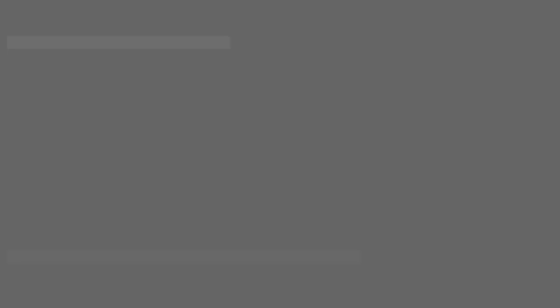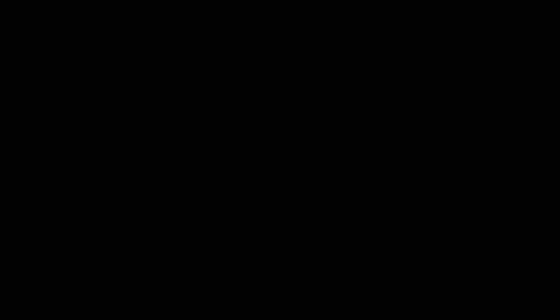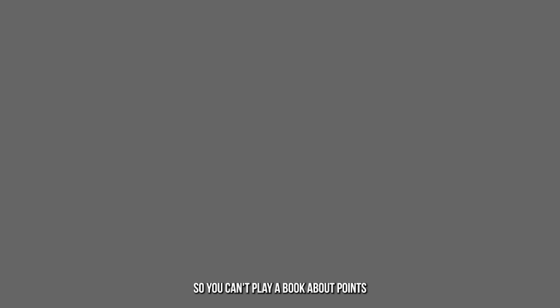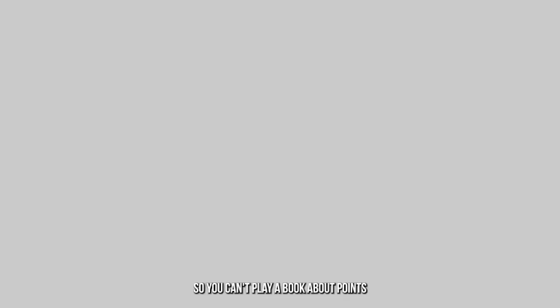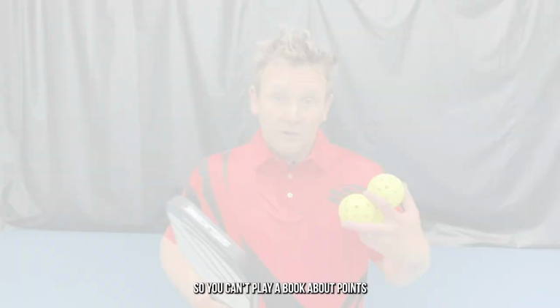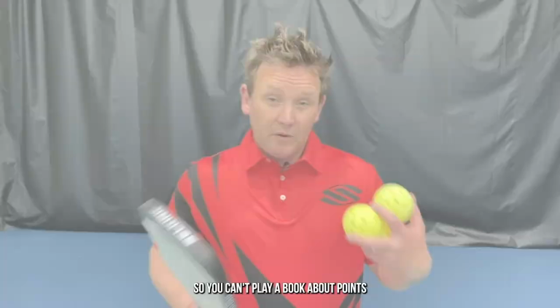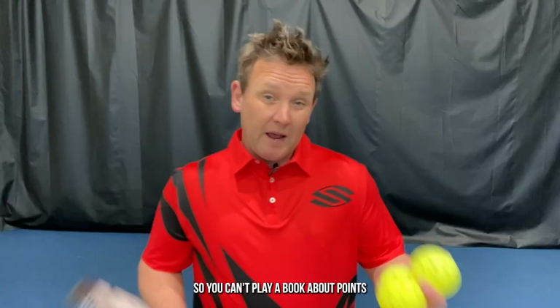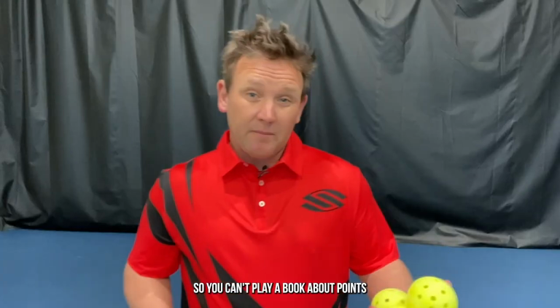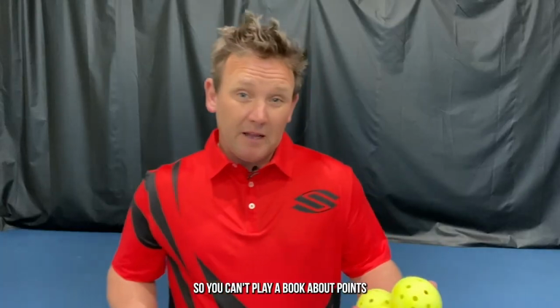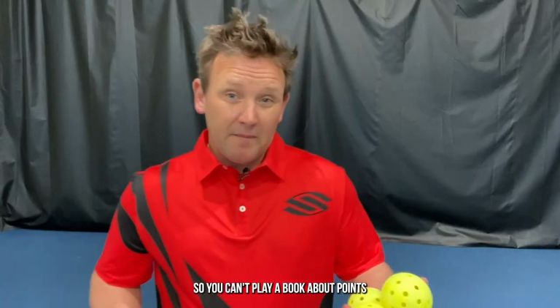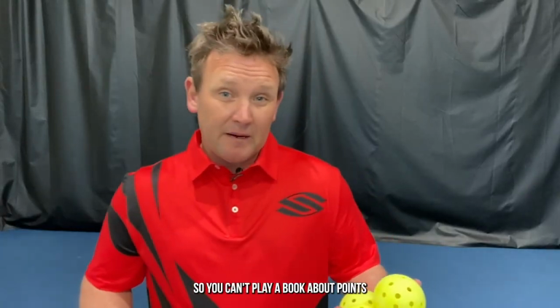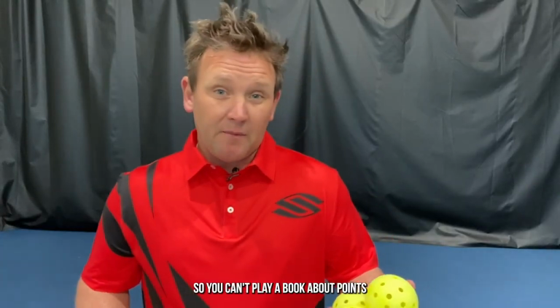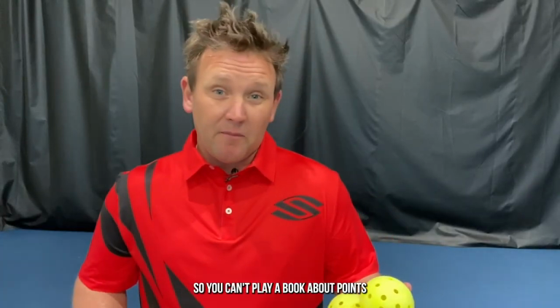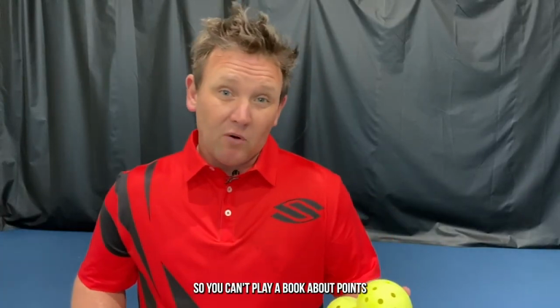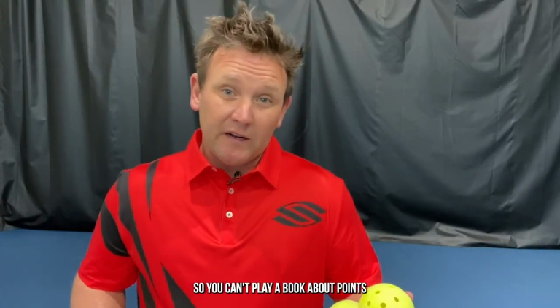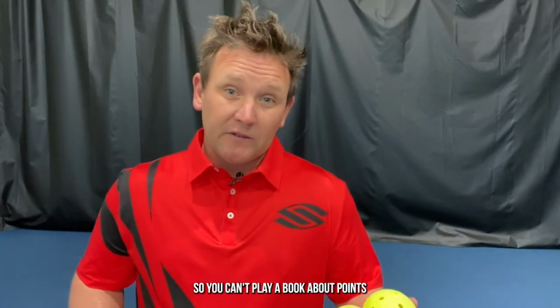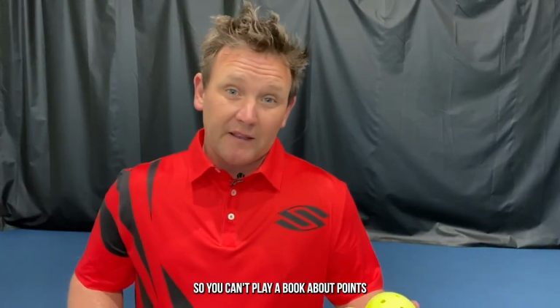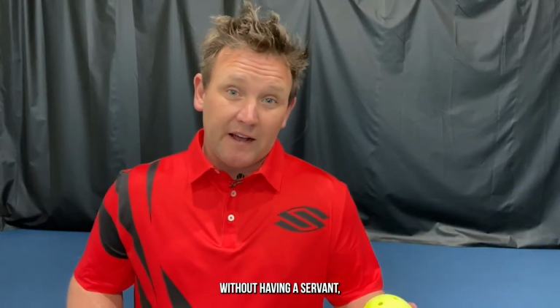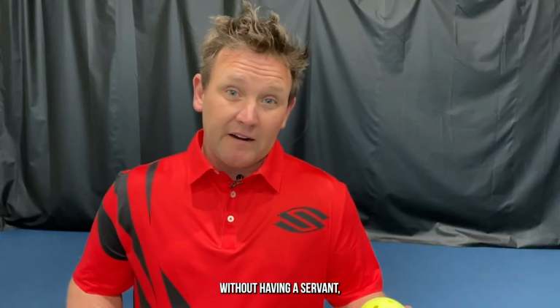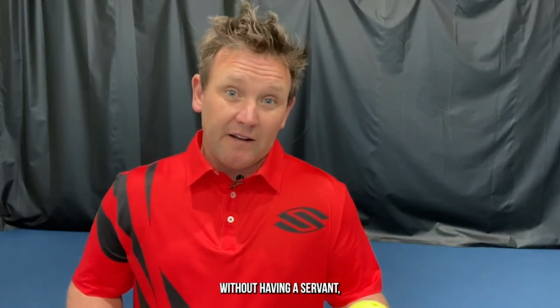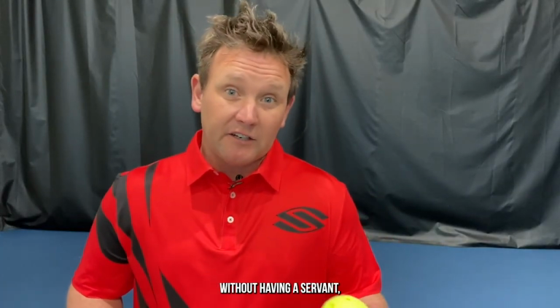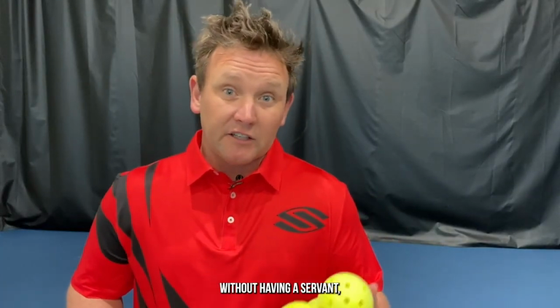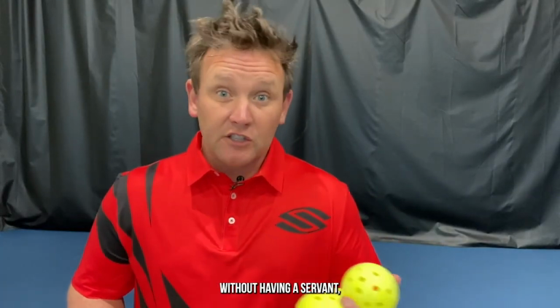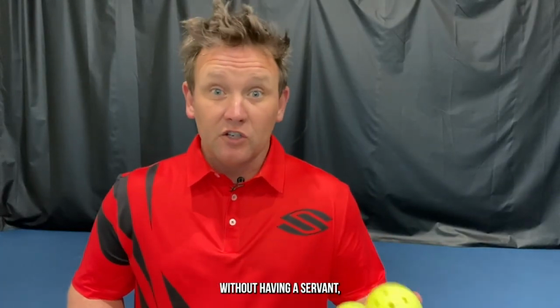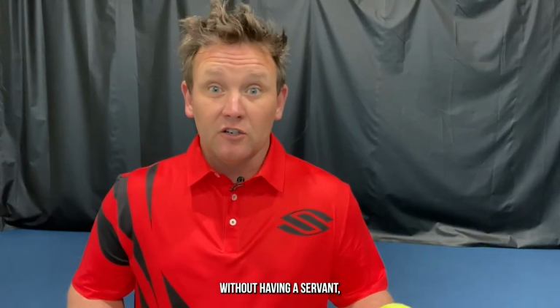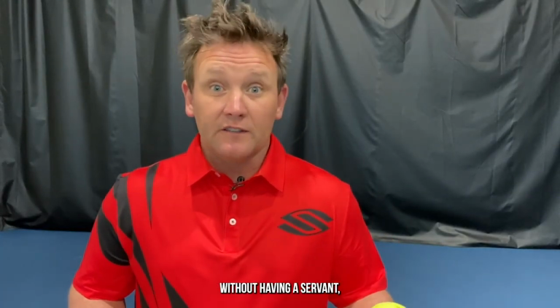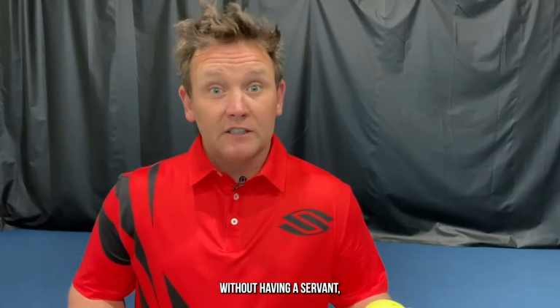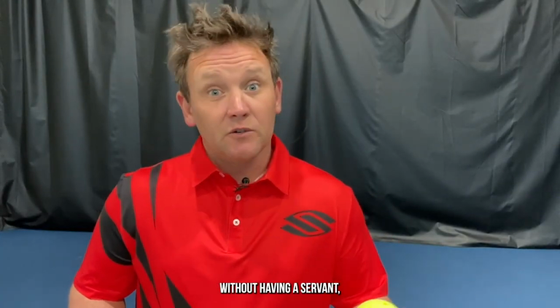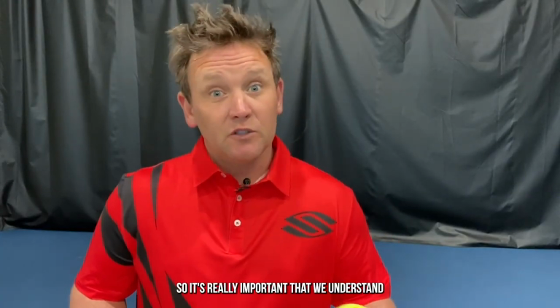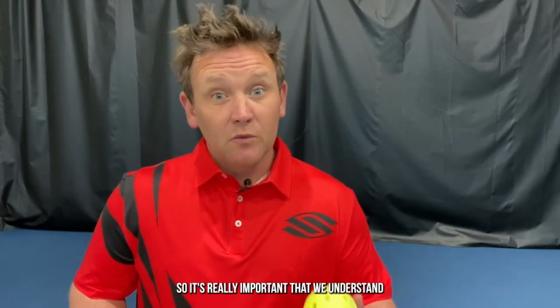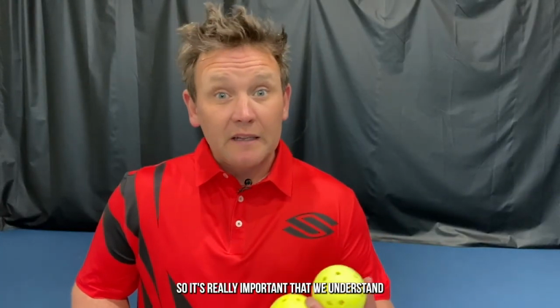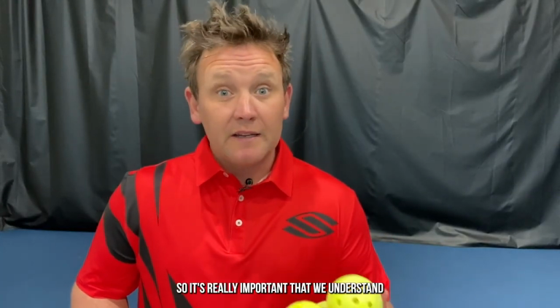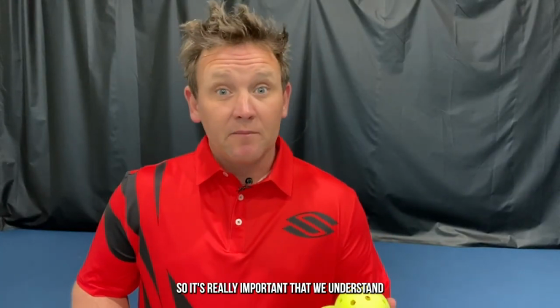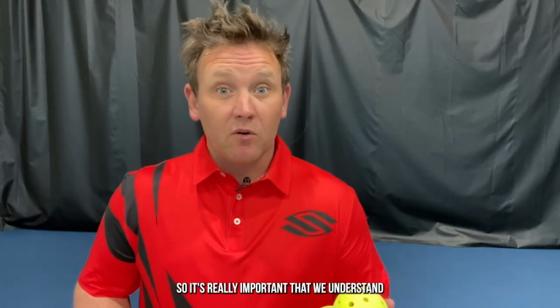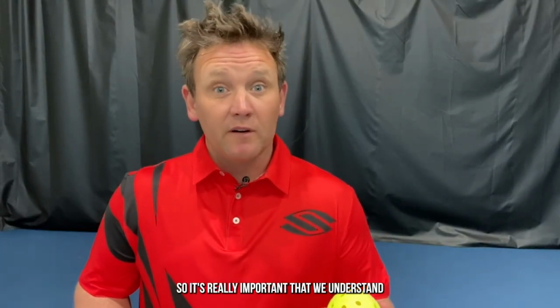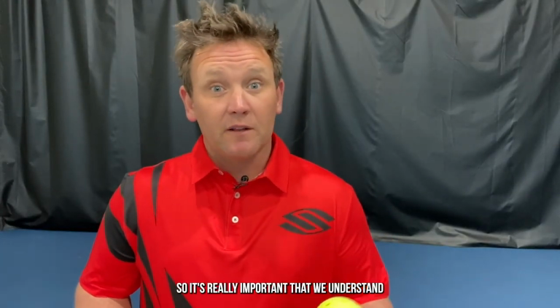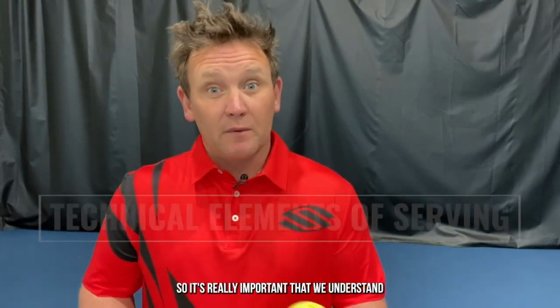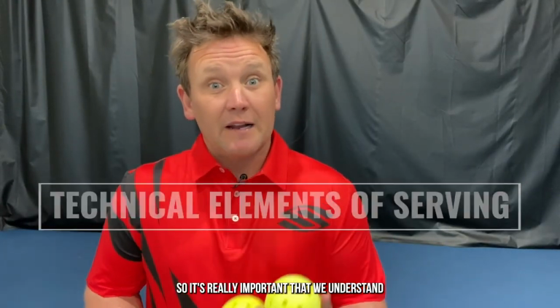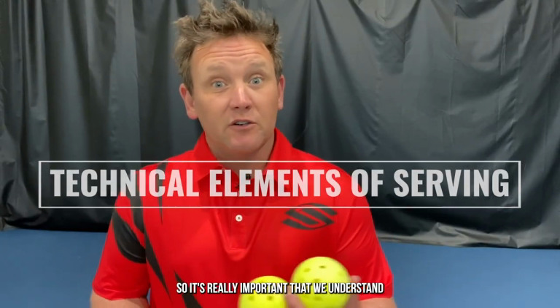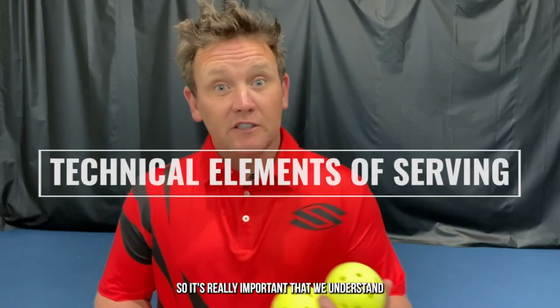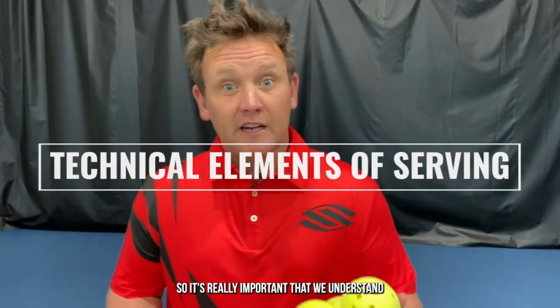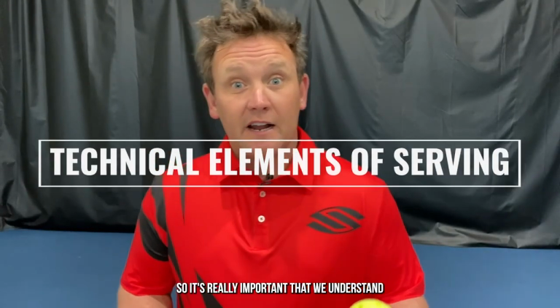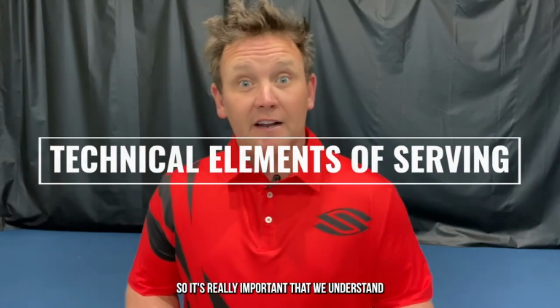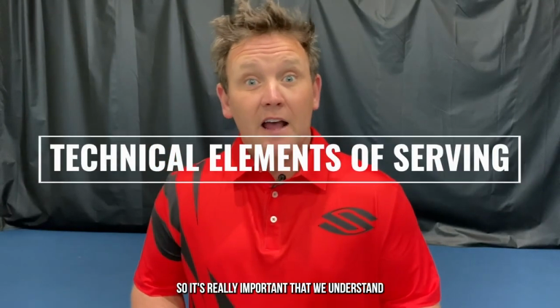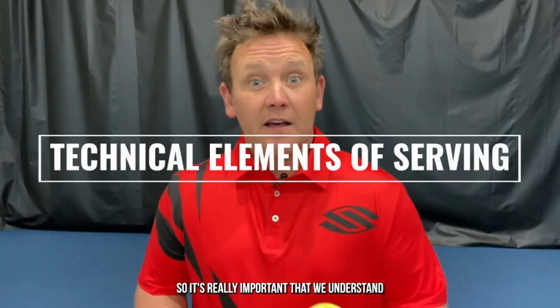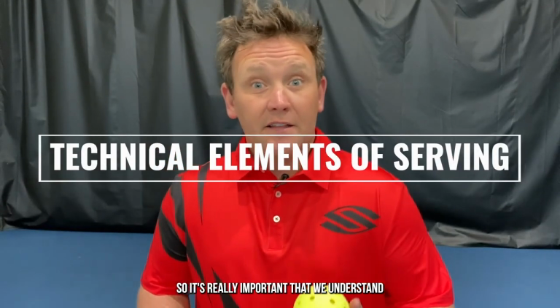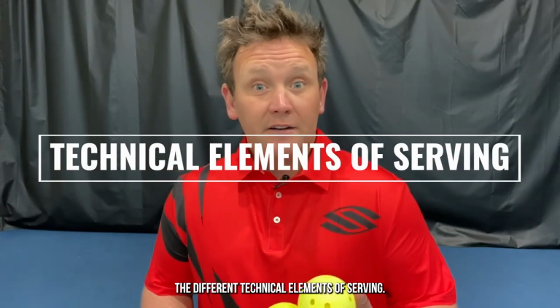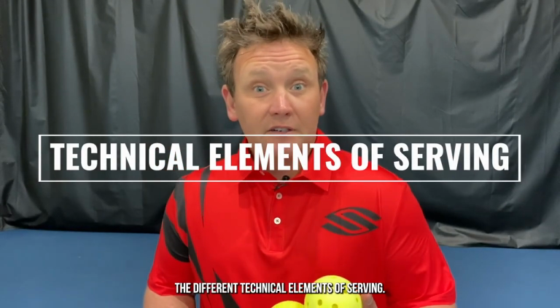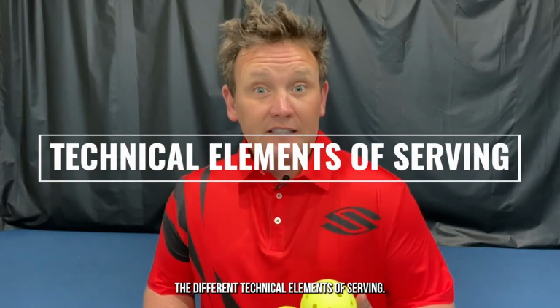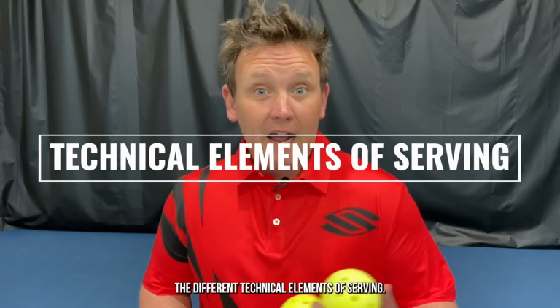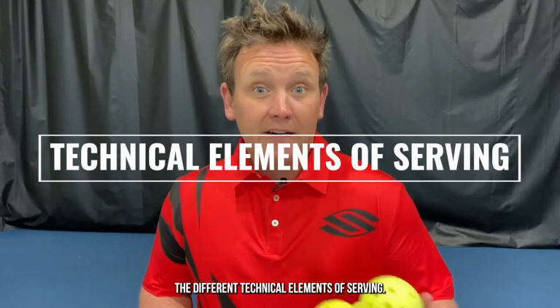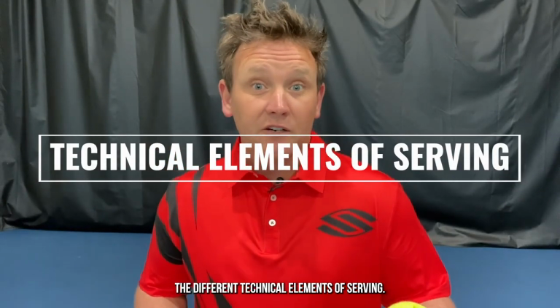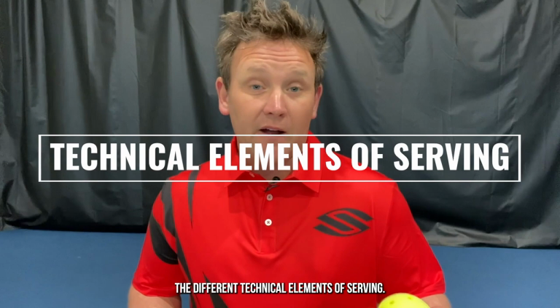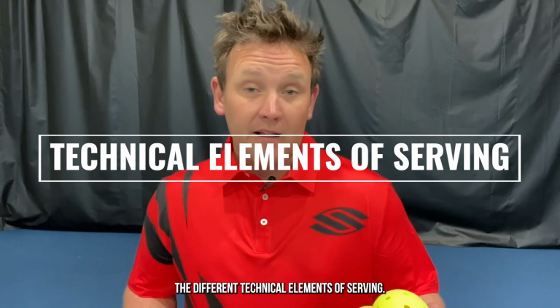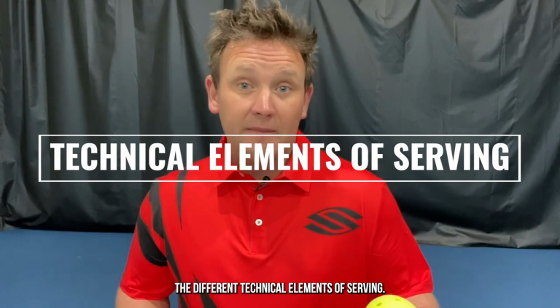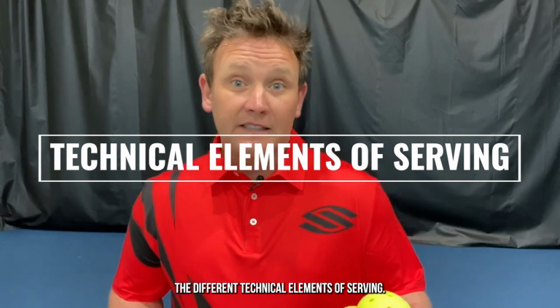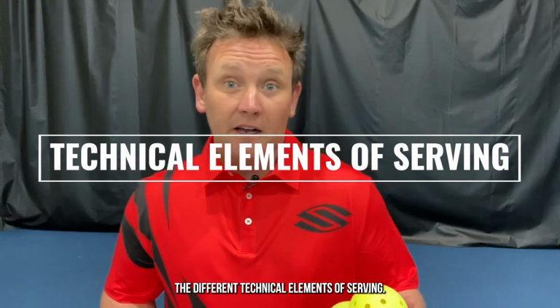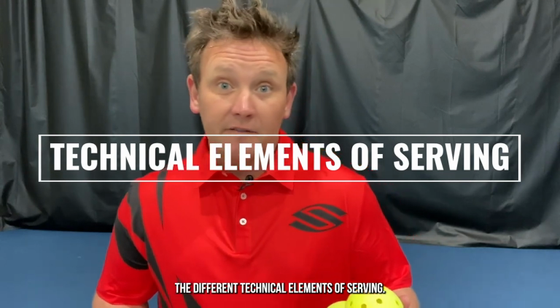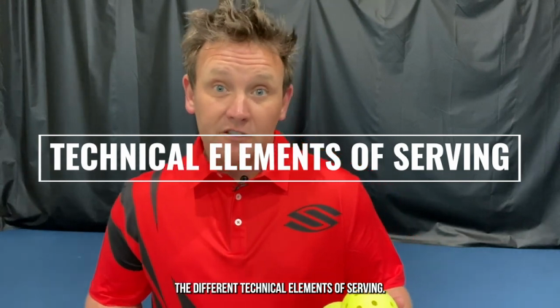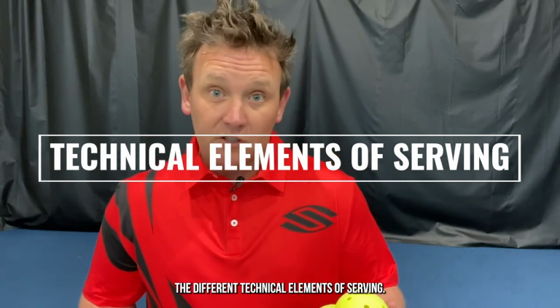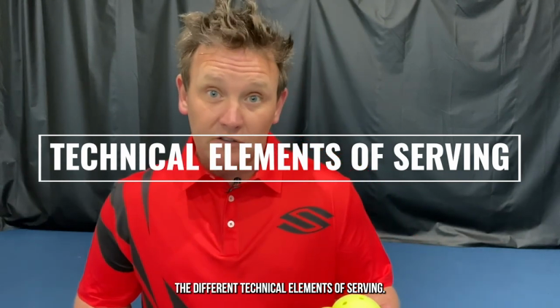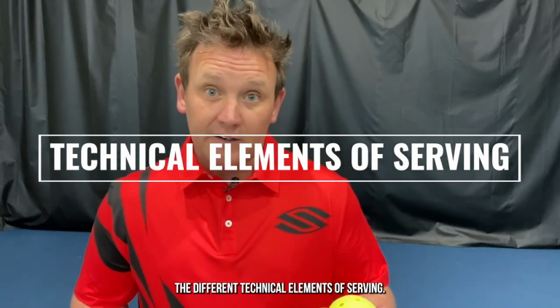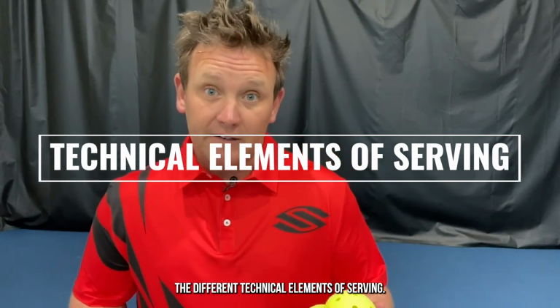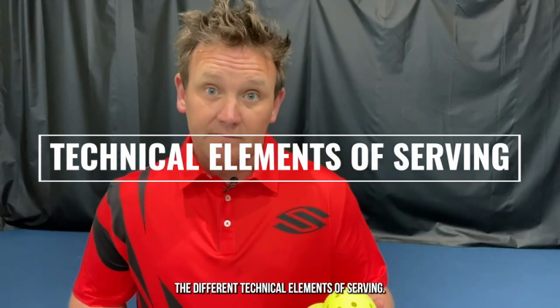You can't play a pickleball point without having a serve, so it's really important that we understand the different technical elements of serving.